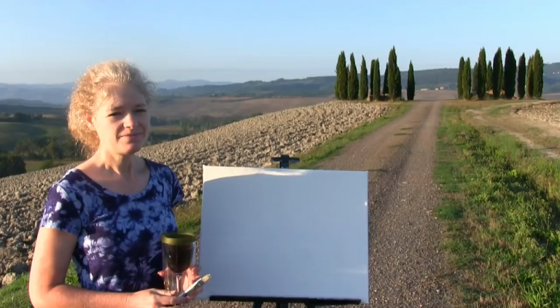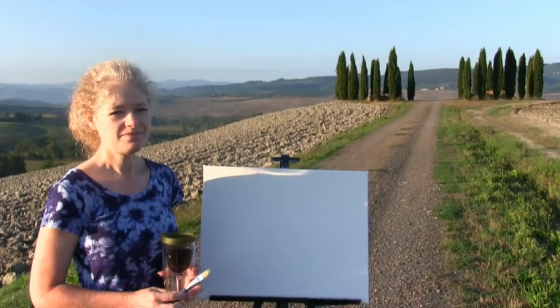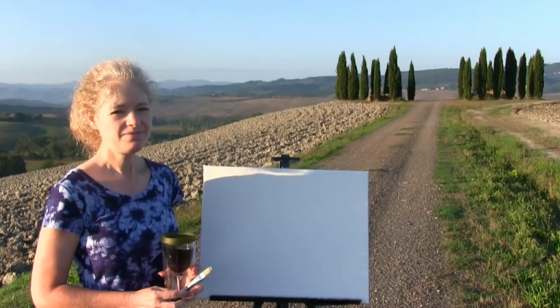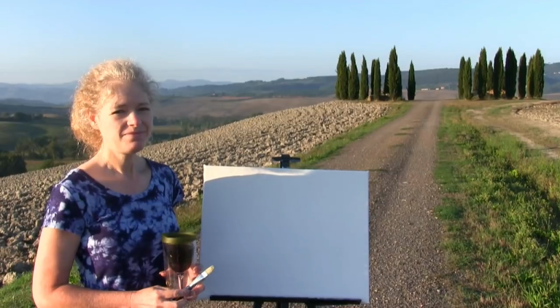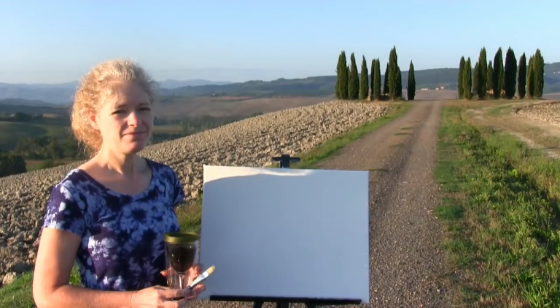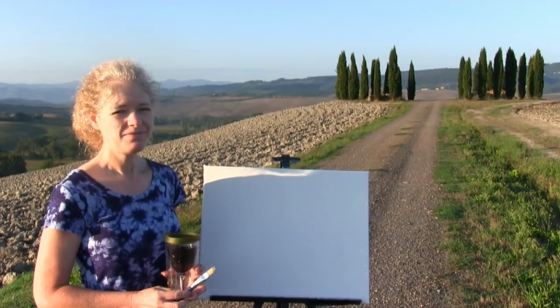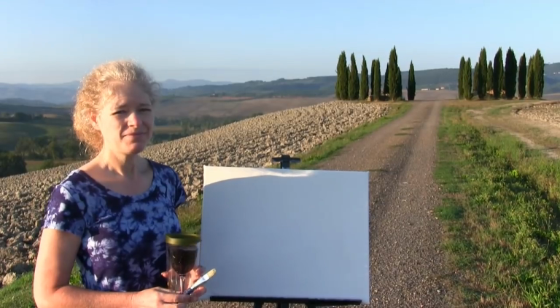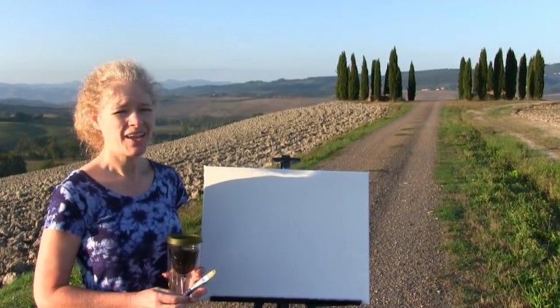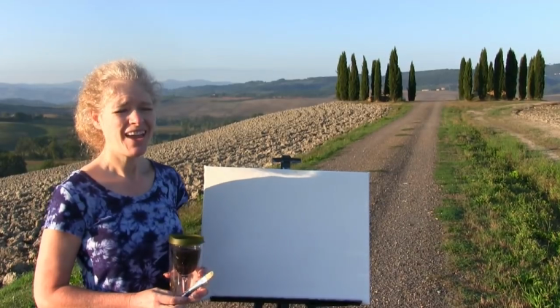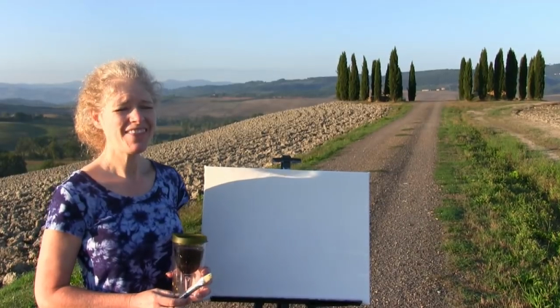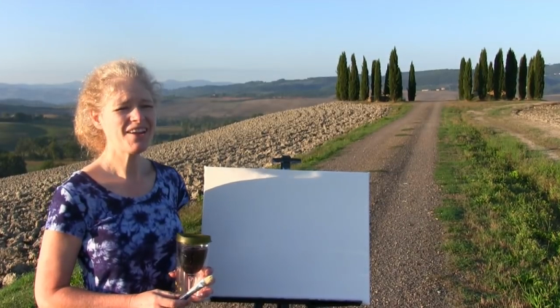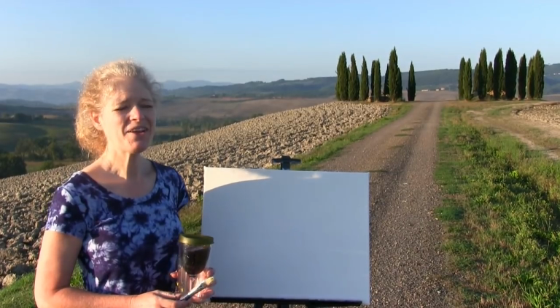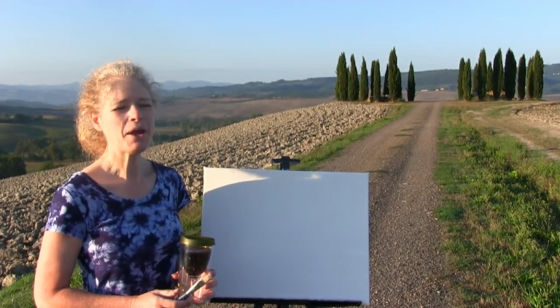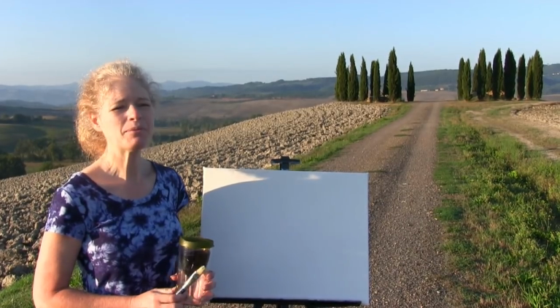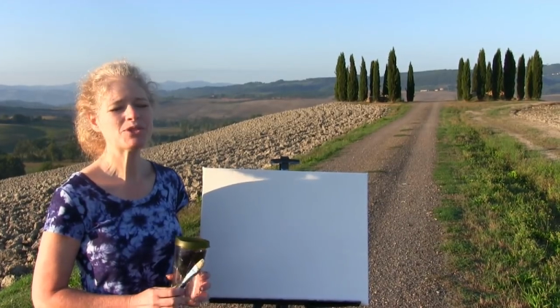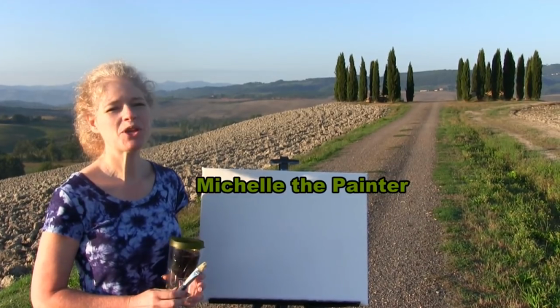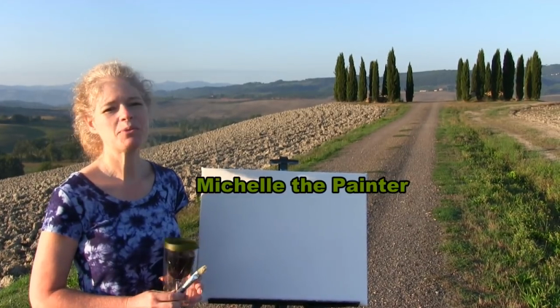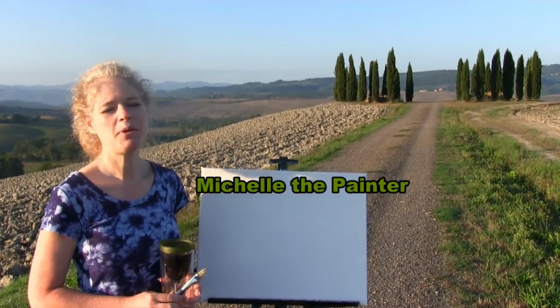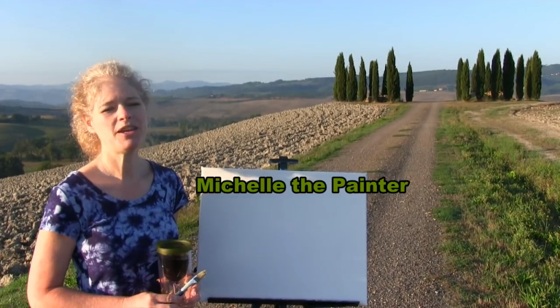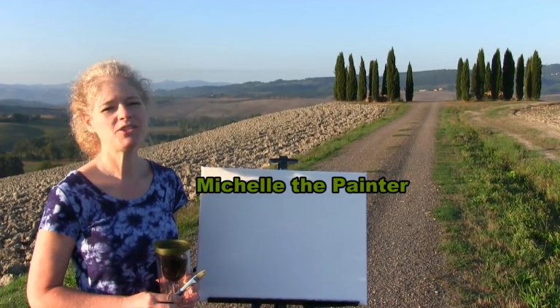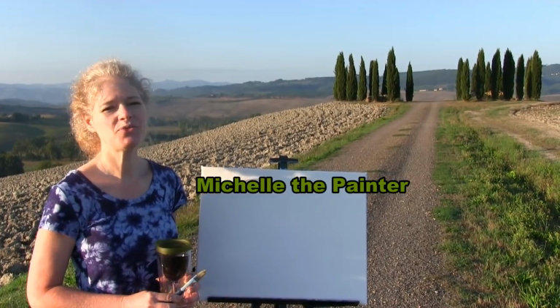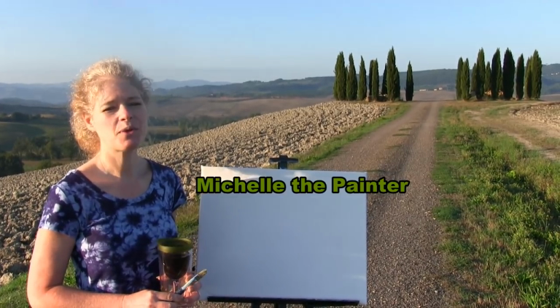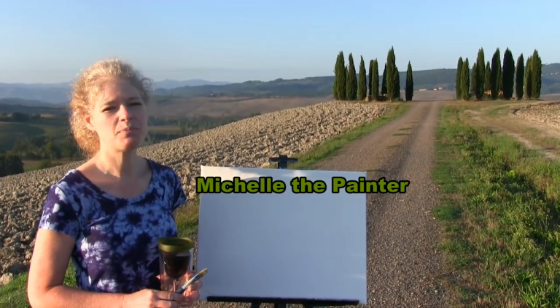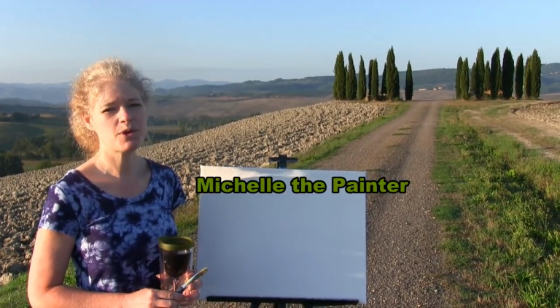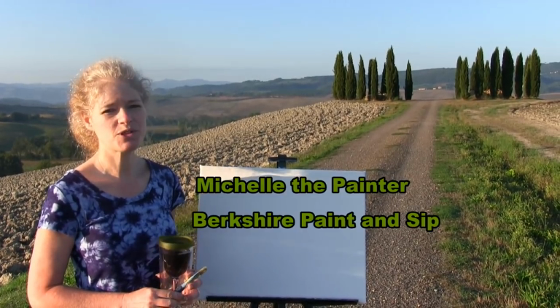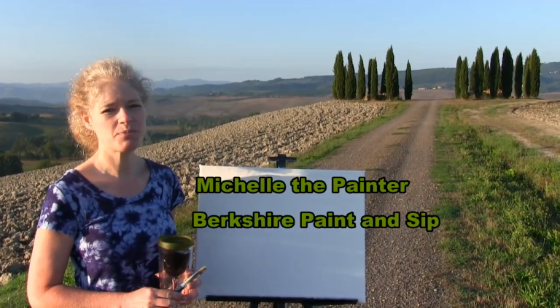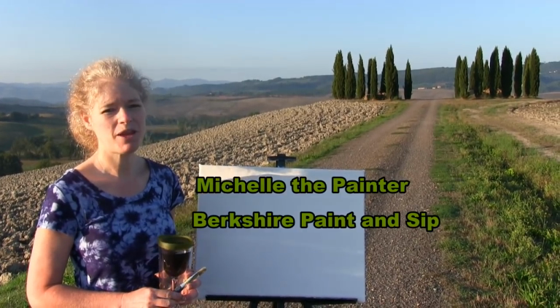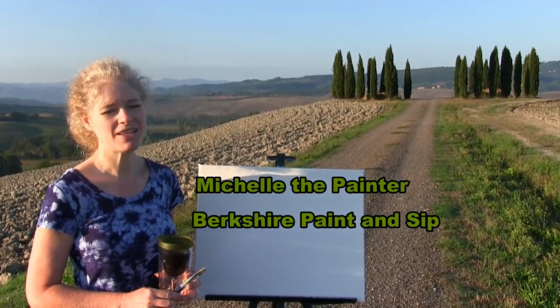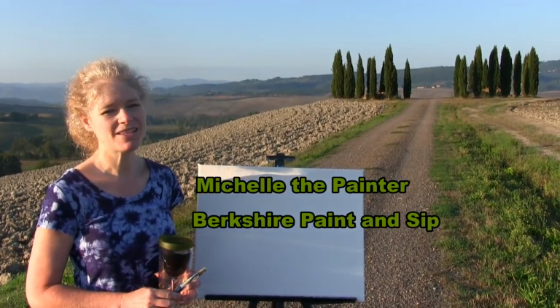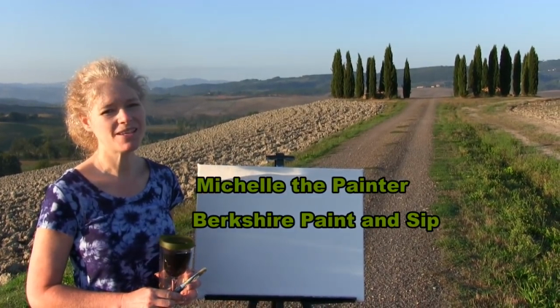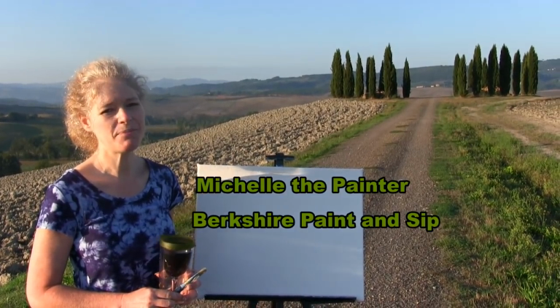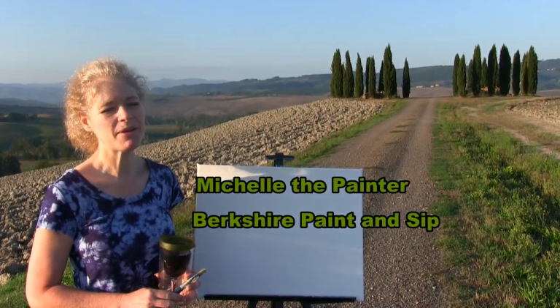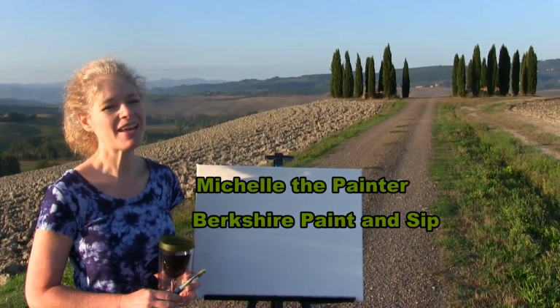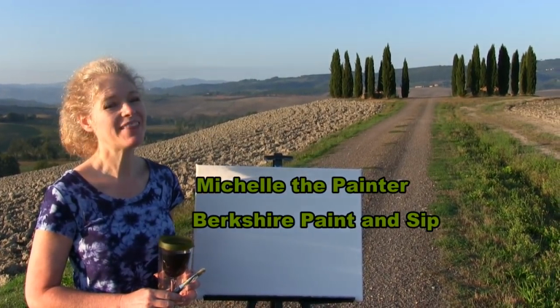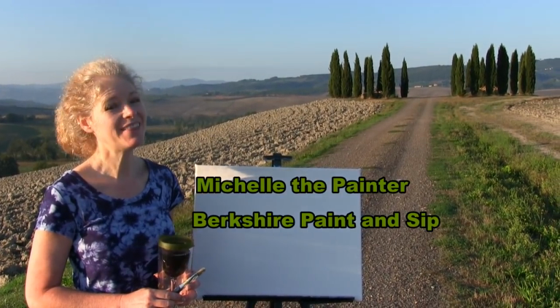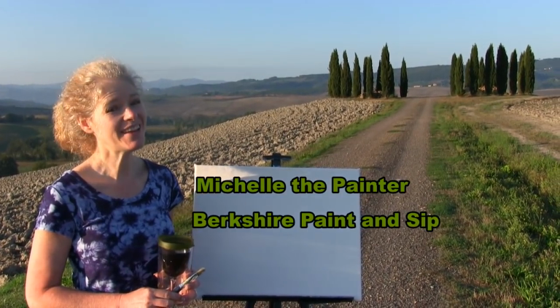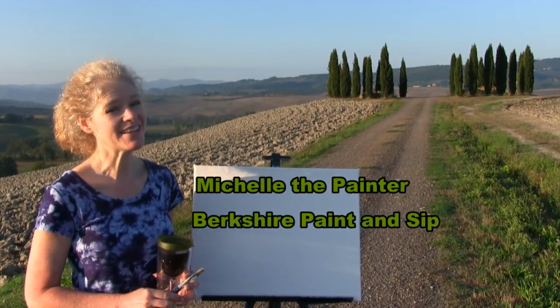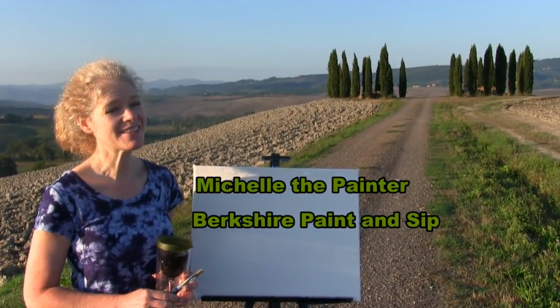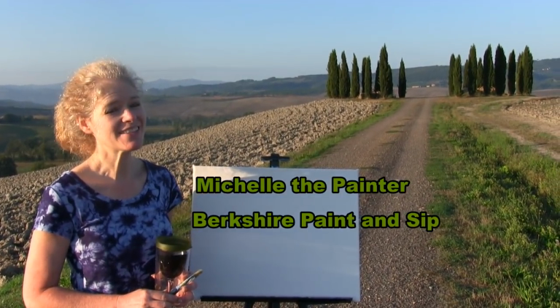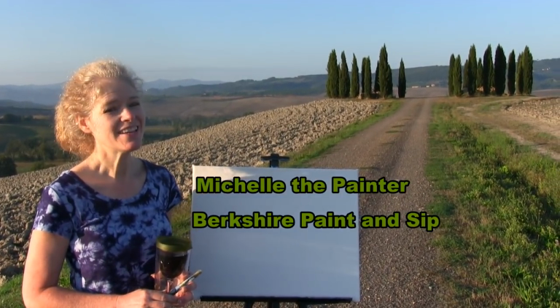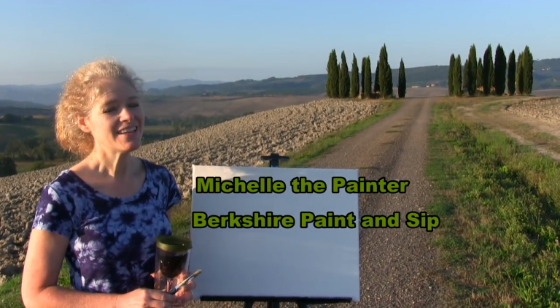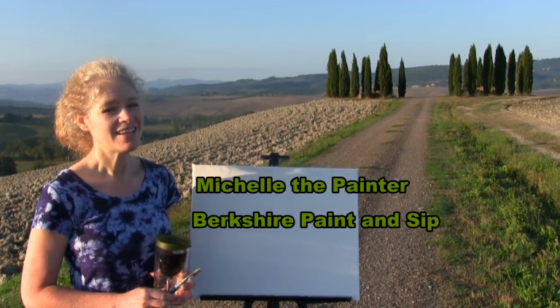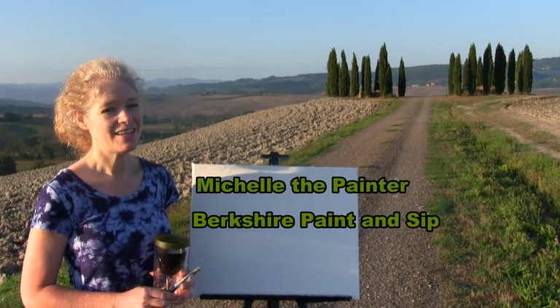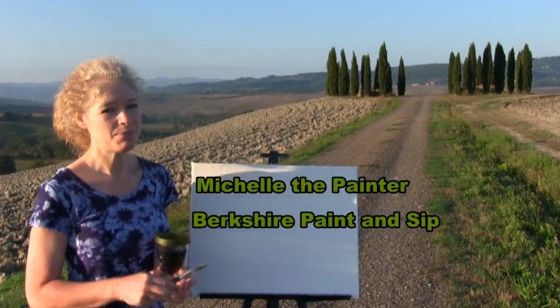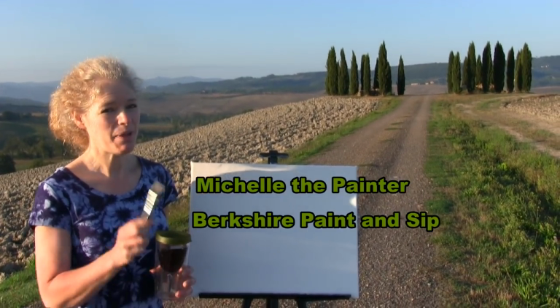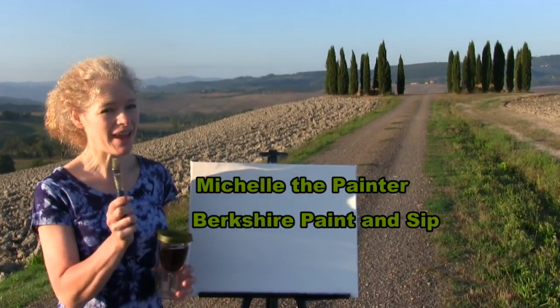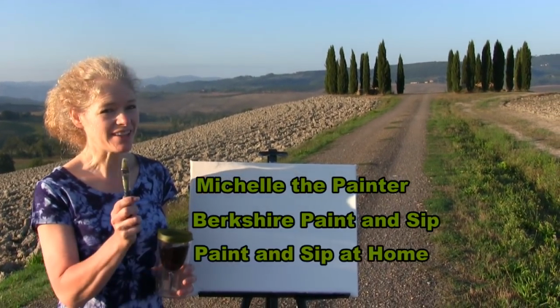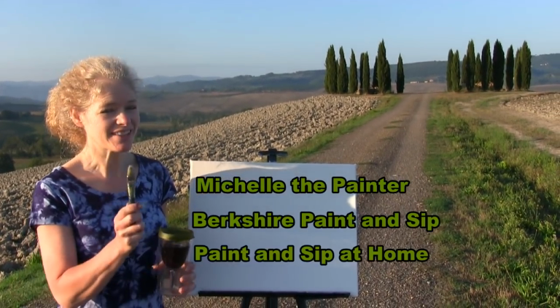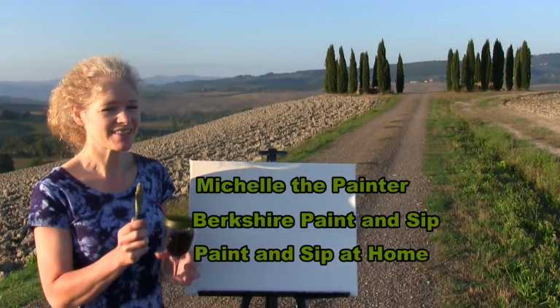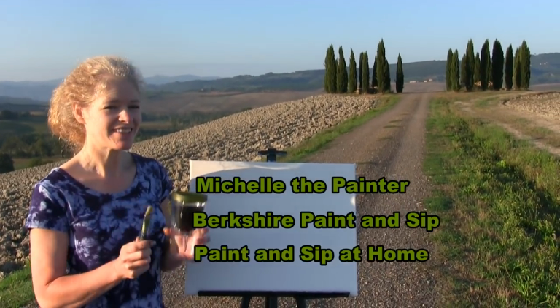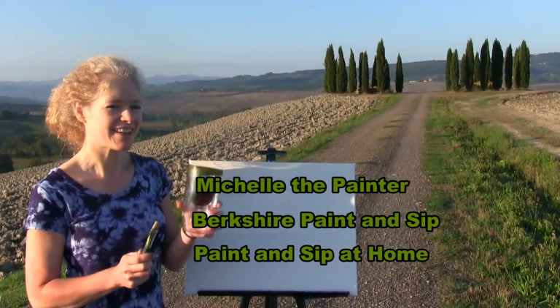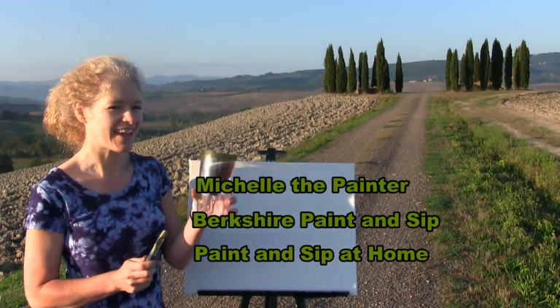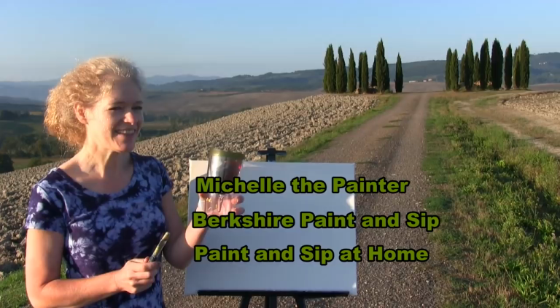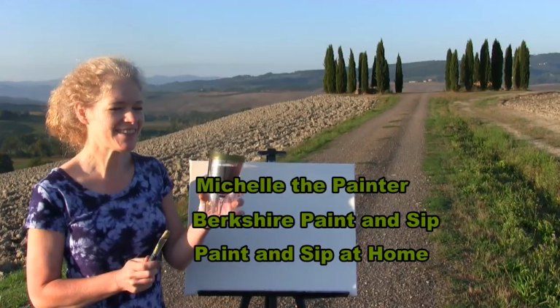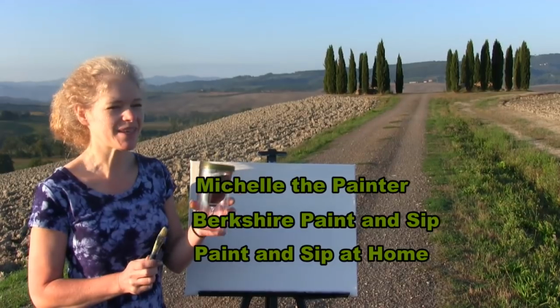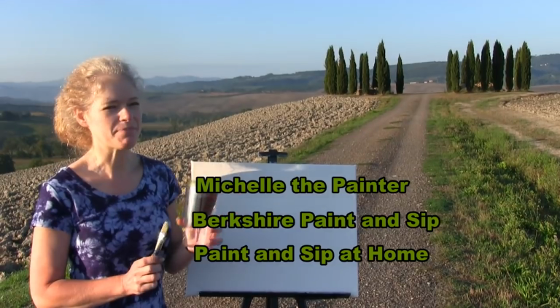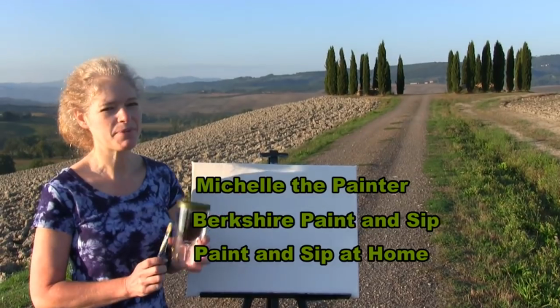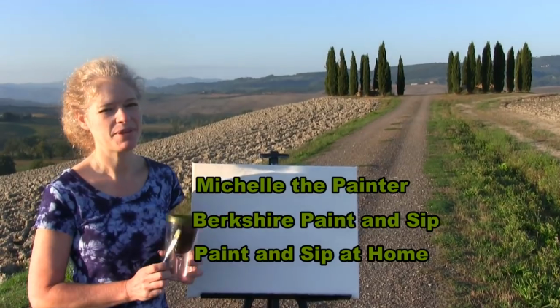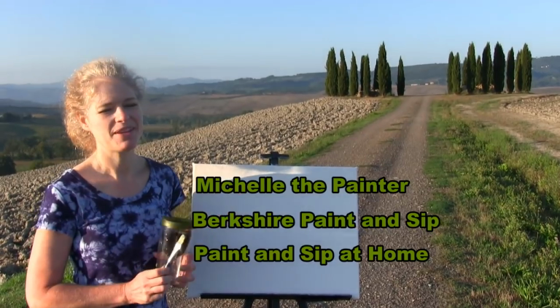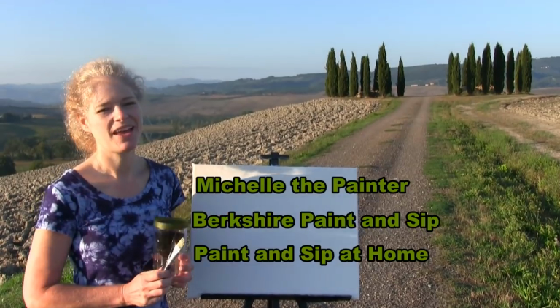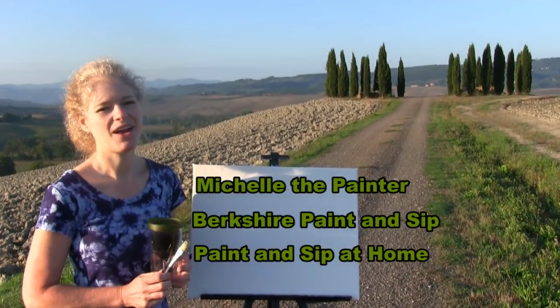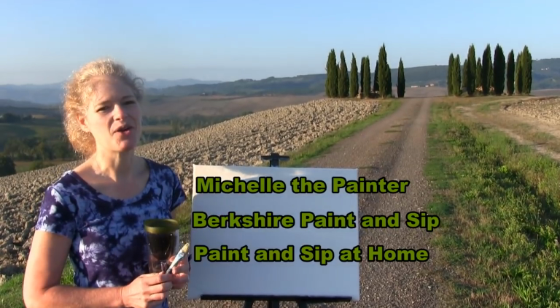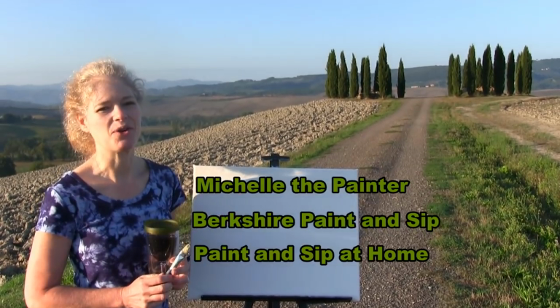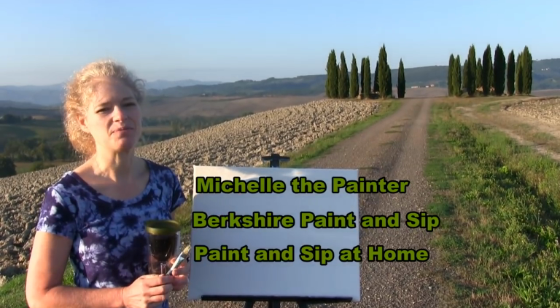Hi there, I'm Michelle the painter from Berkshire Paint and Sip and this is Paint and Sip at Home.